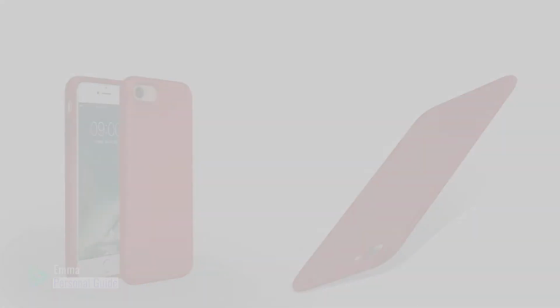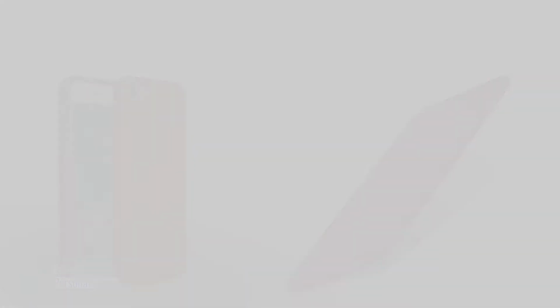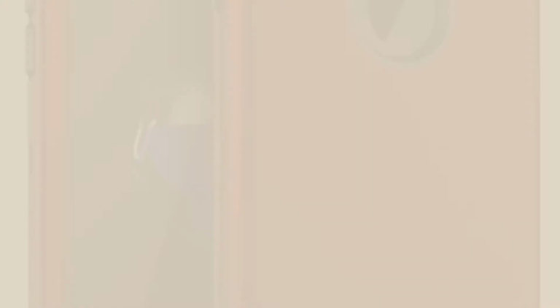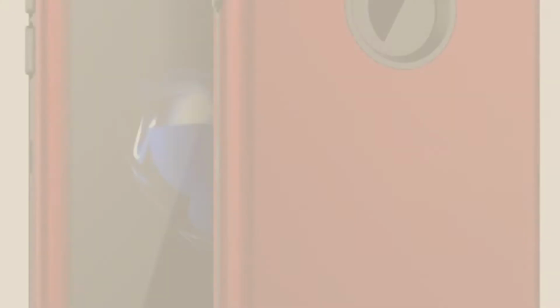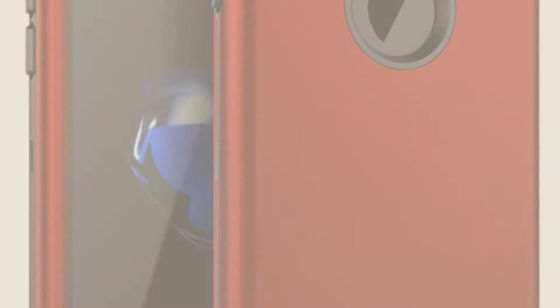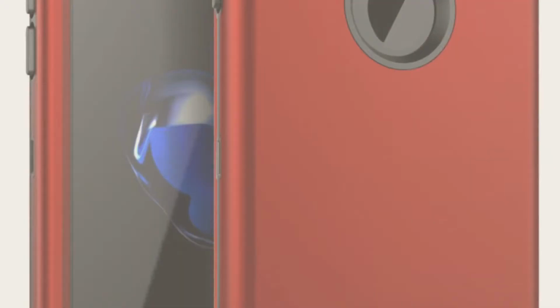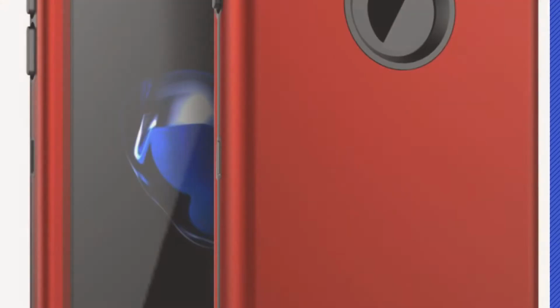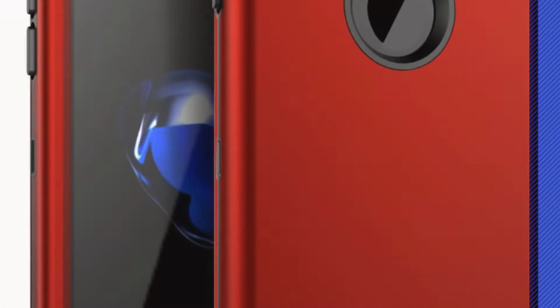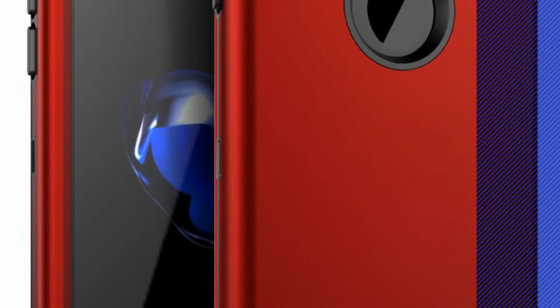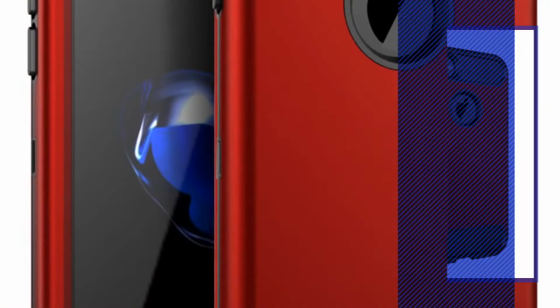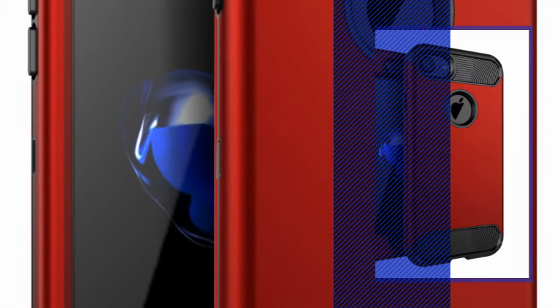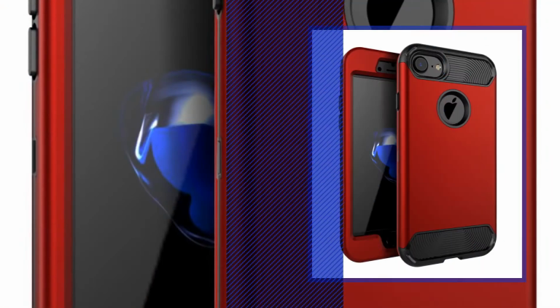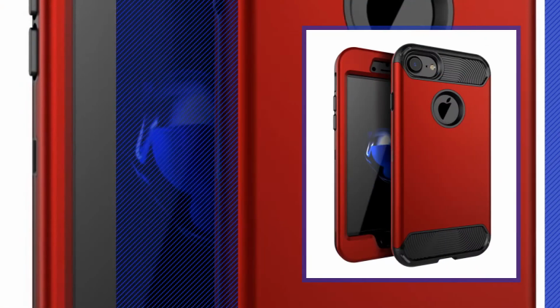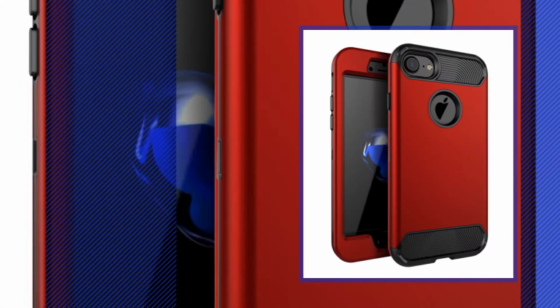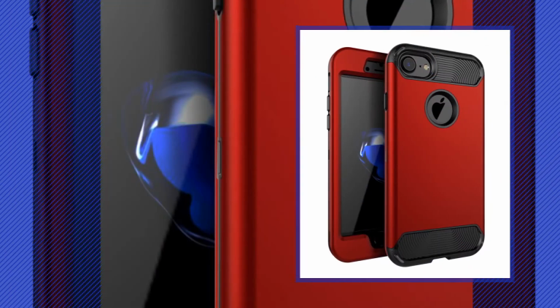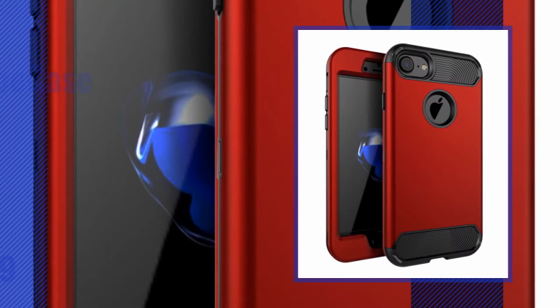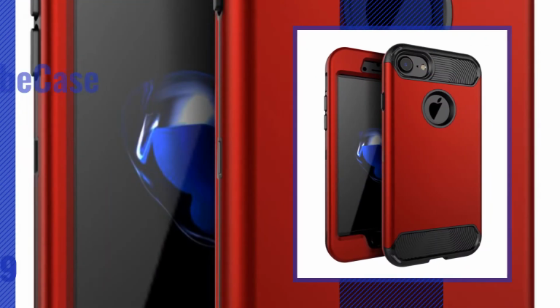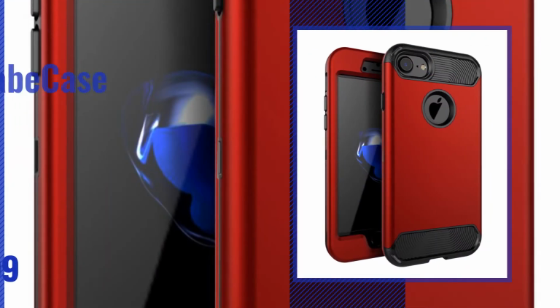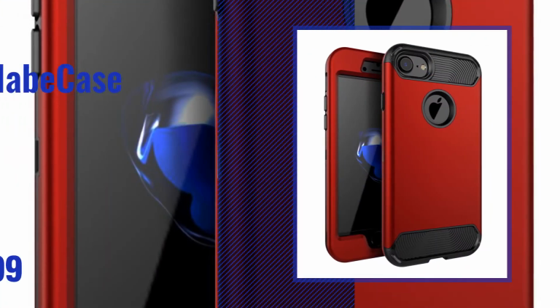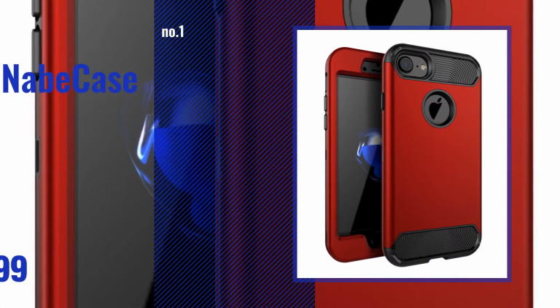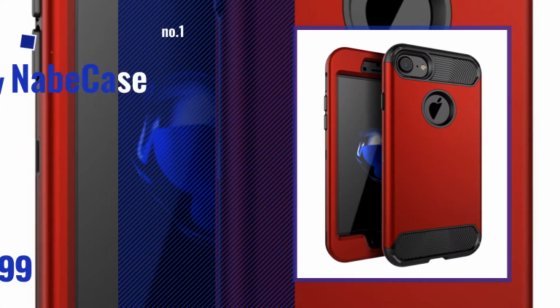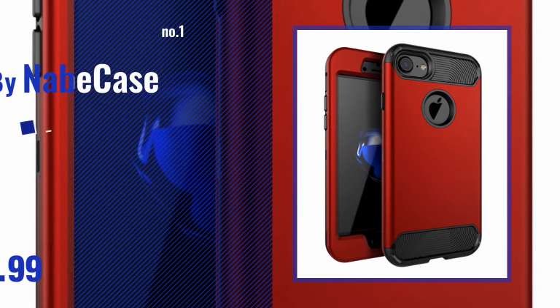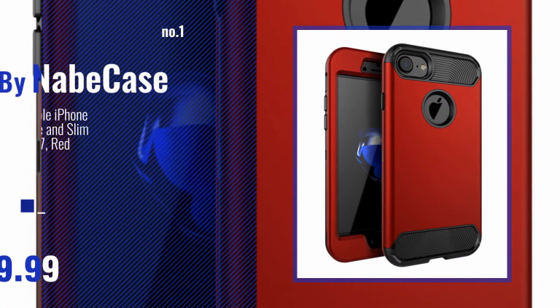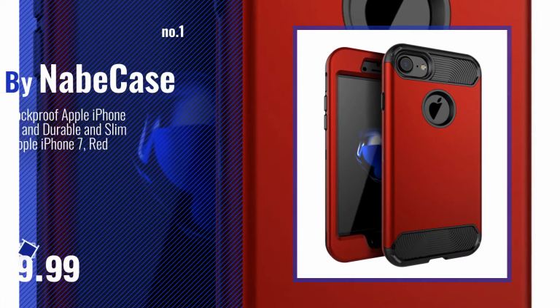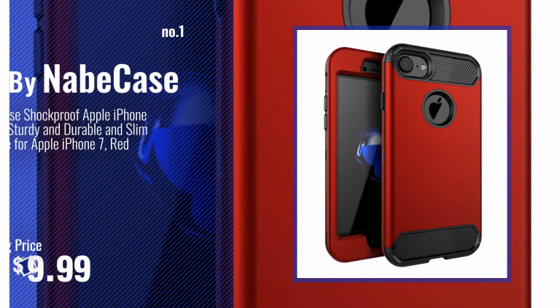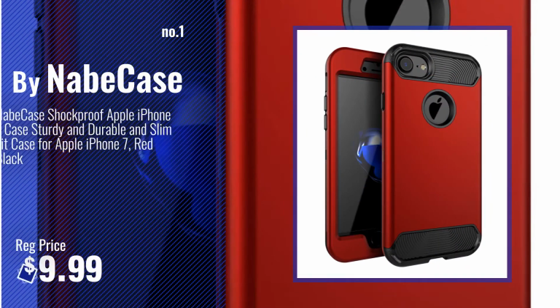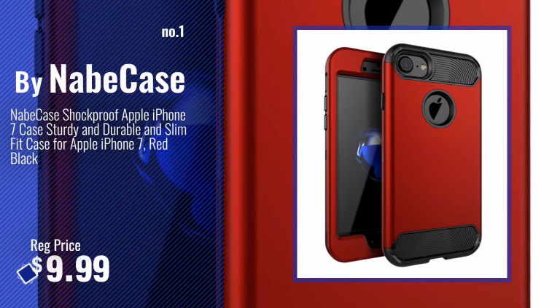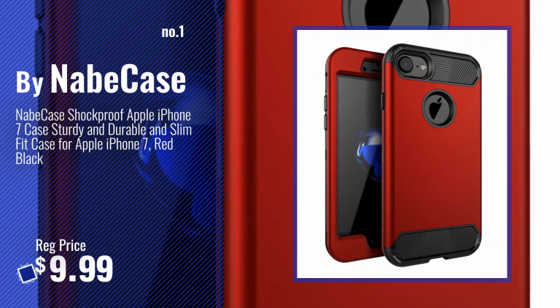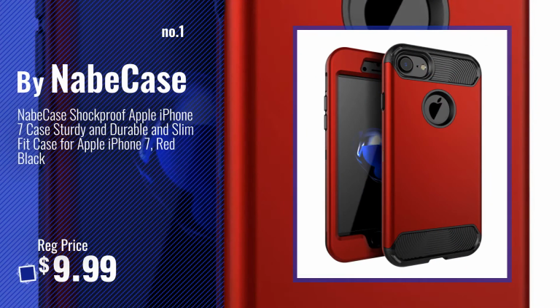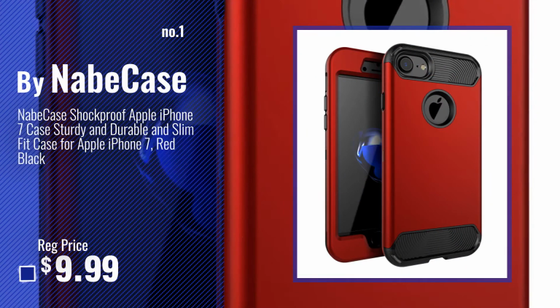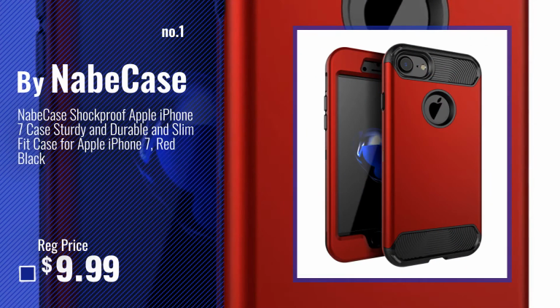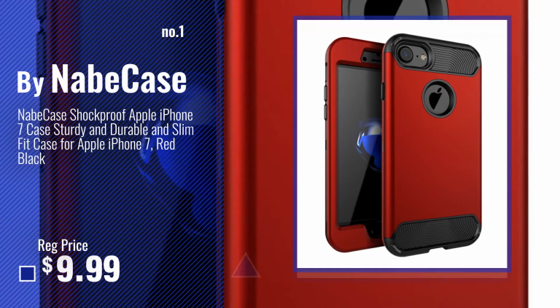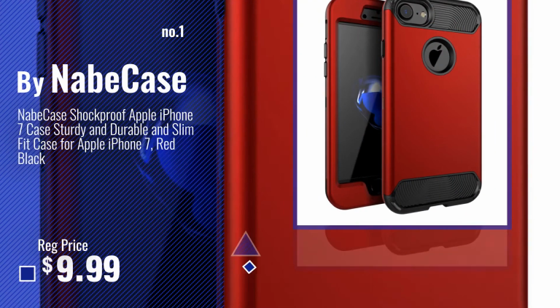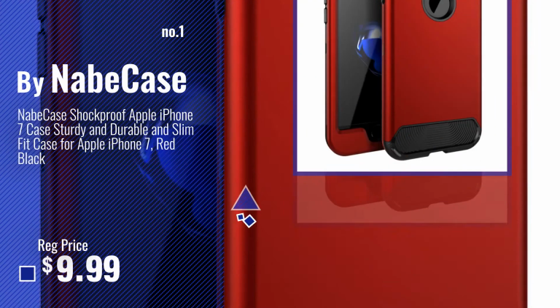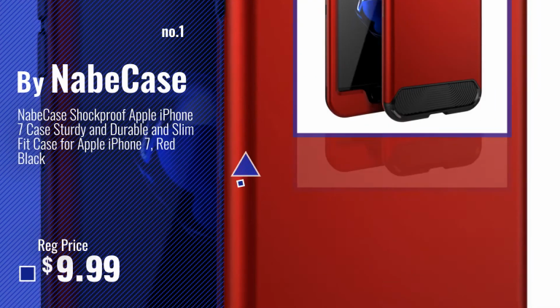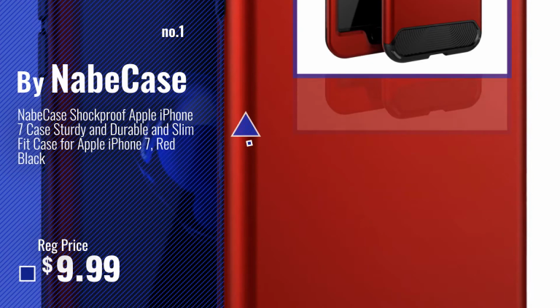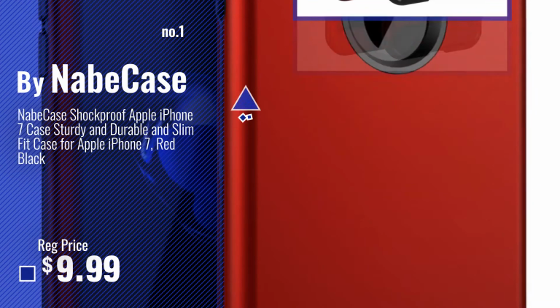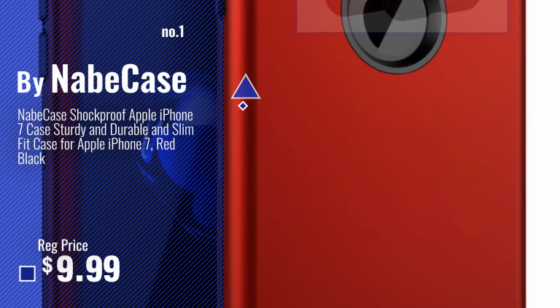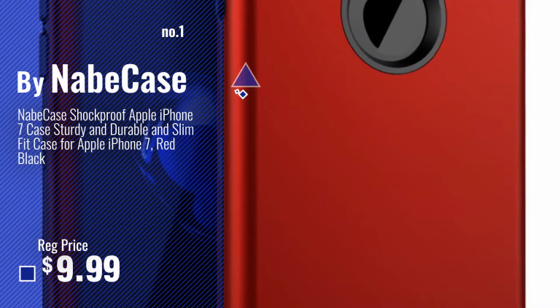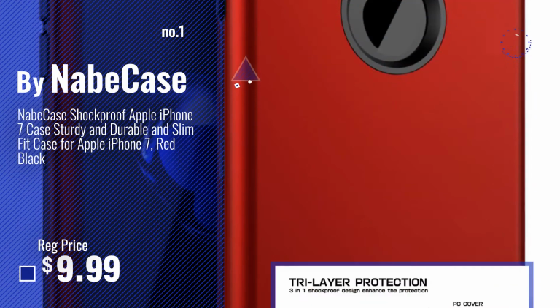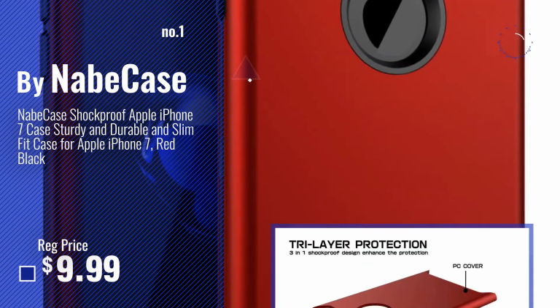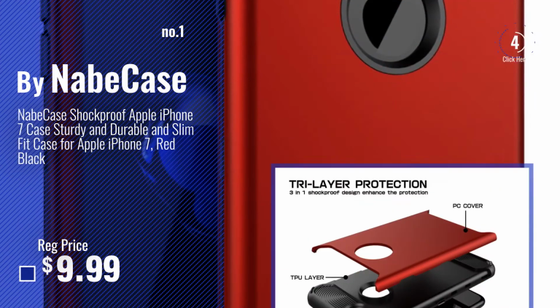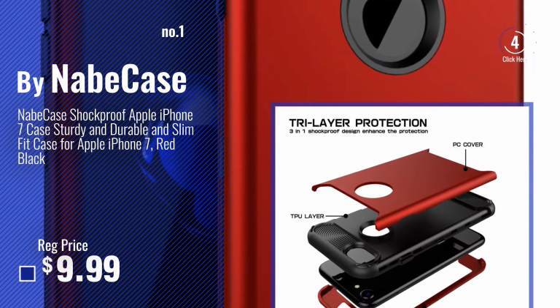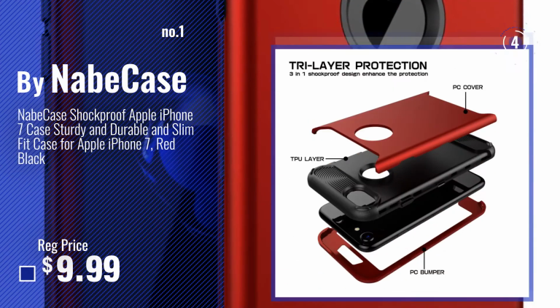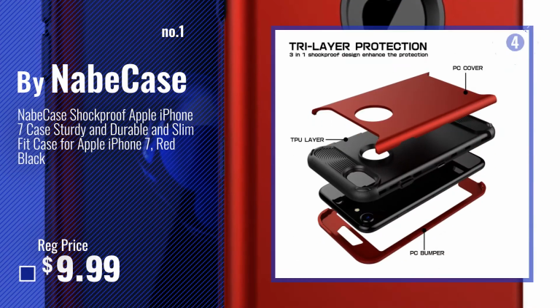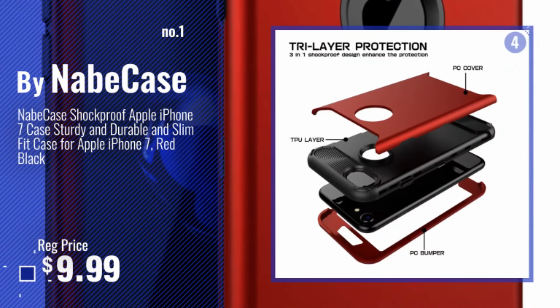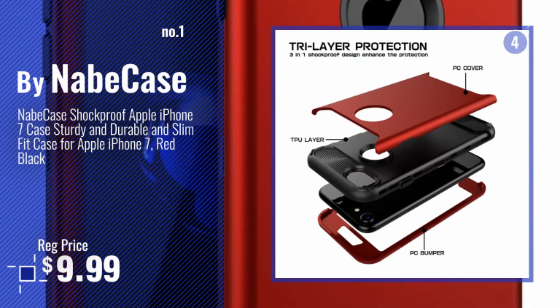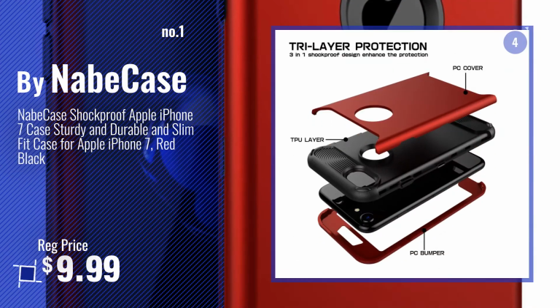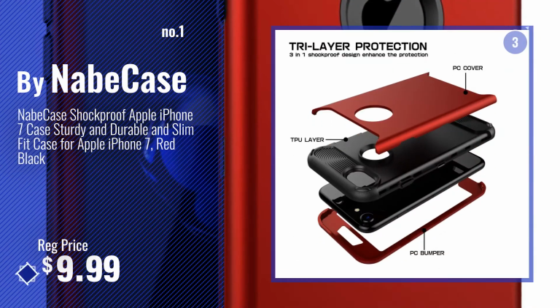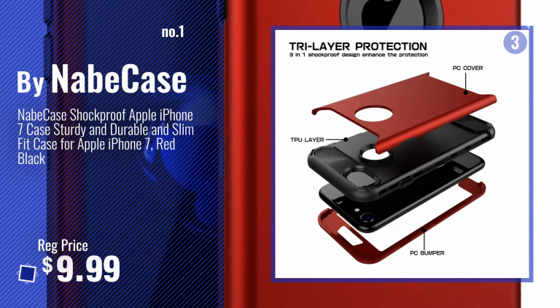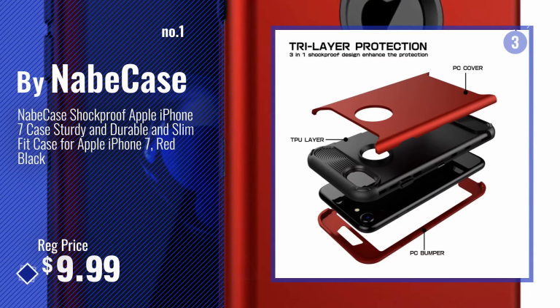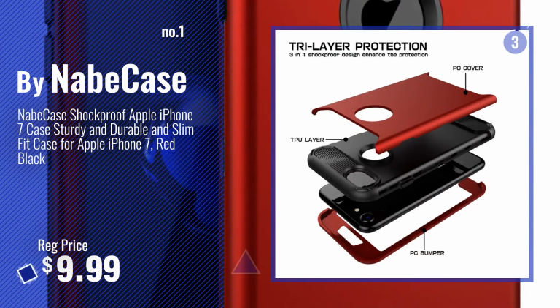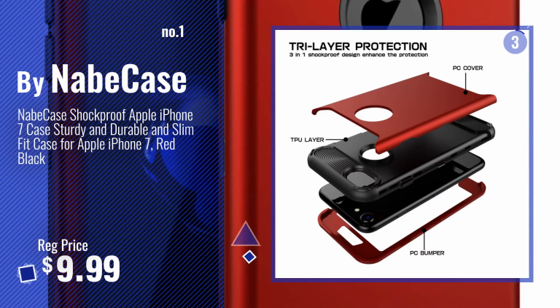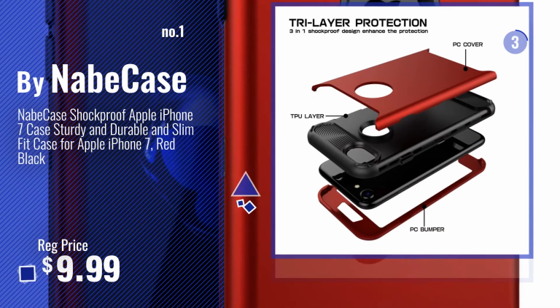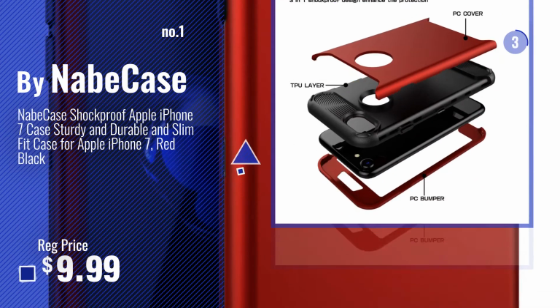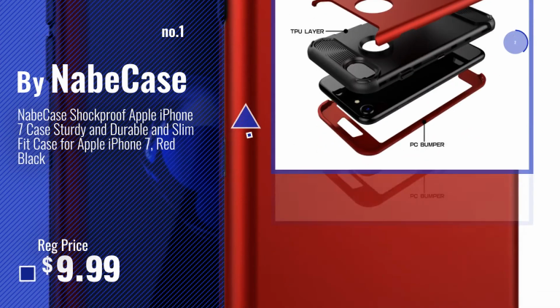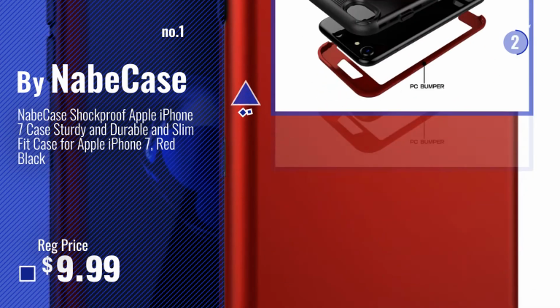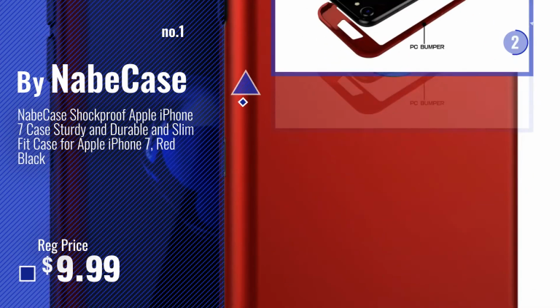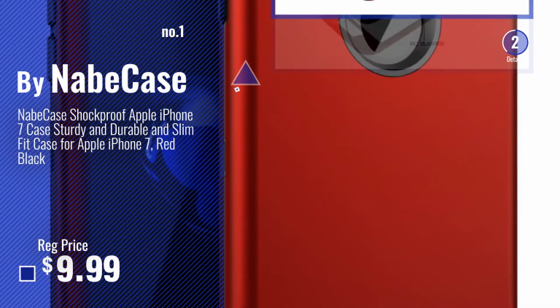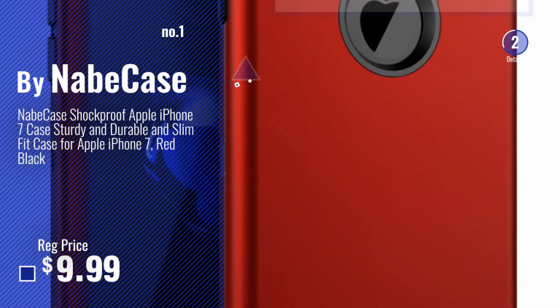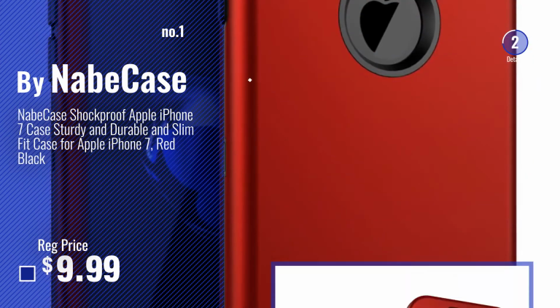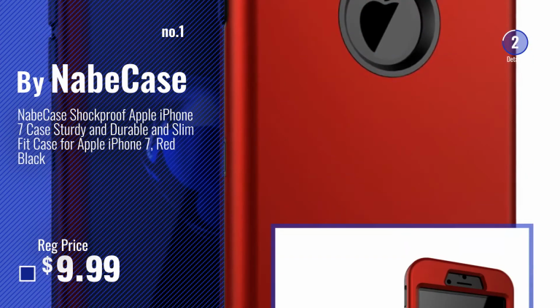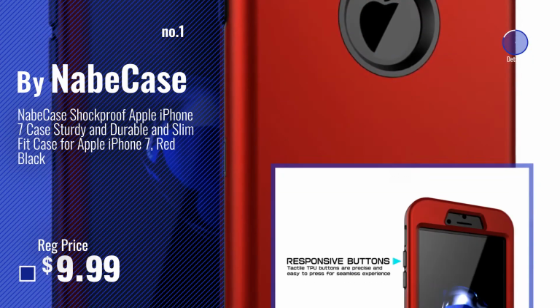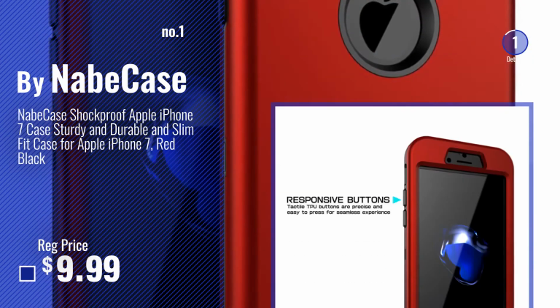Number 1, Most Popular: Binaube Case. Watch this video, choose your favorite.